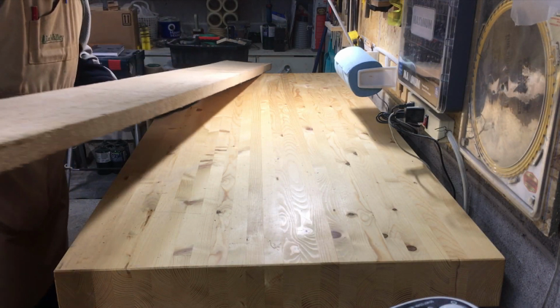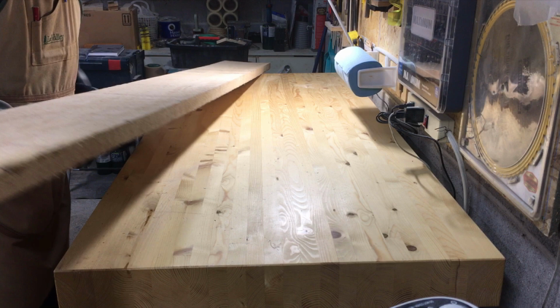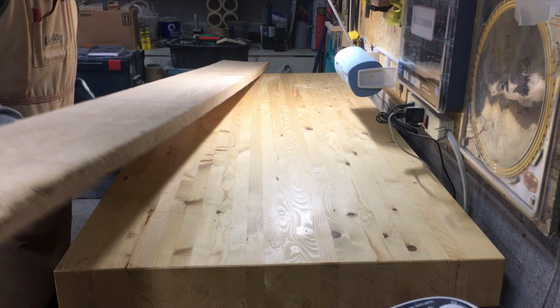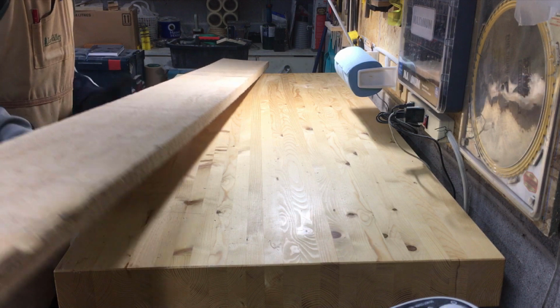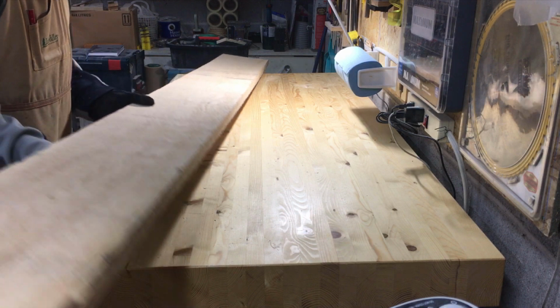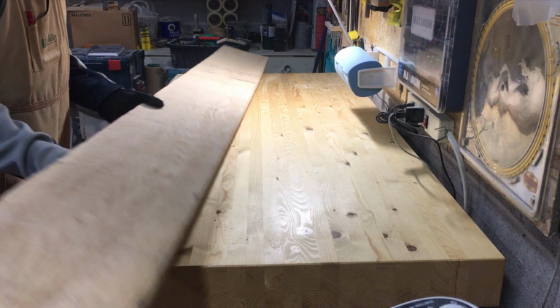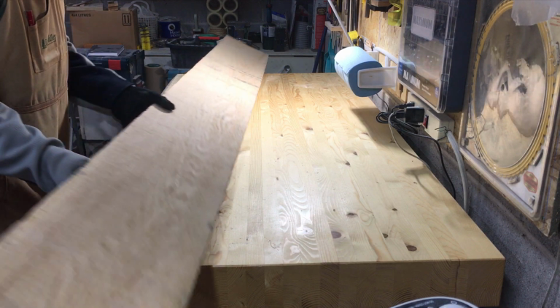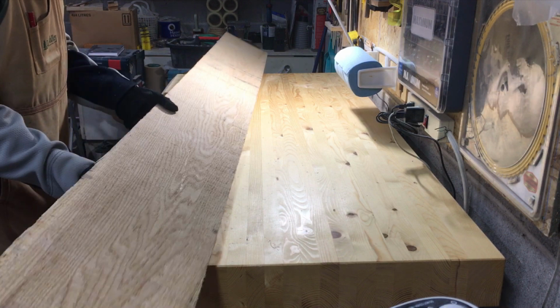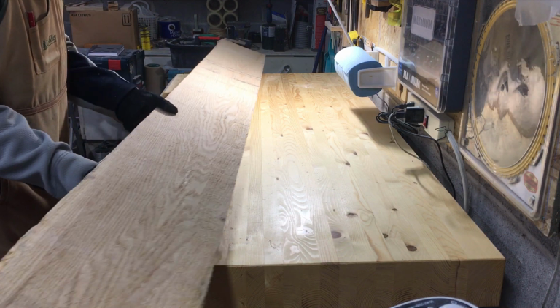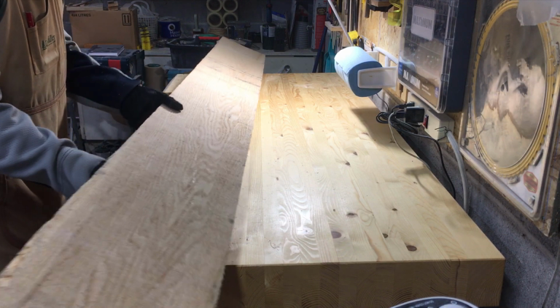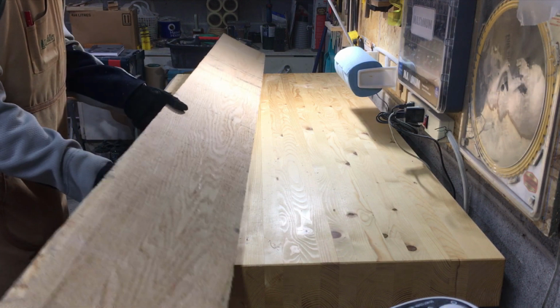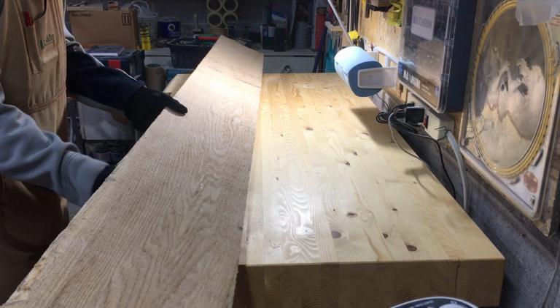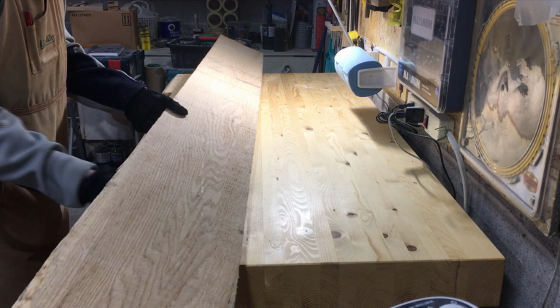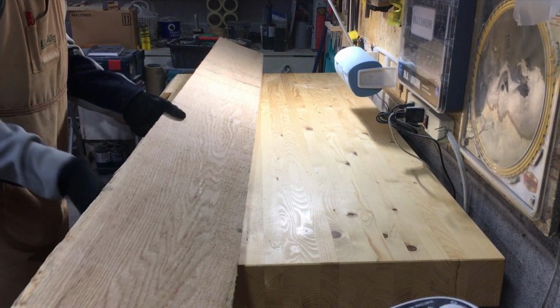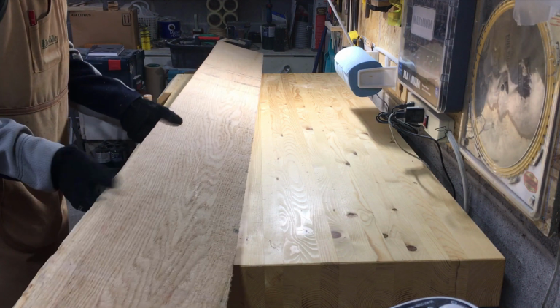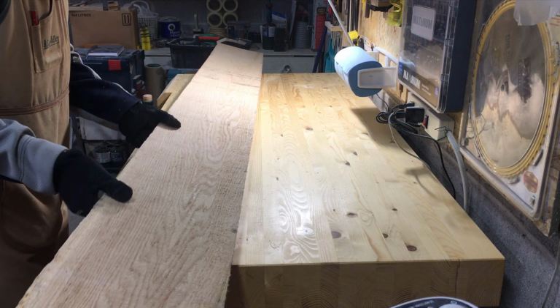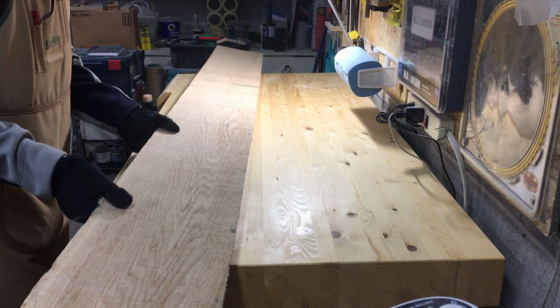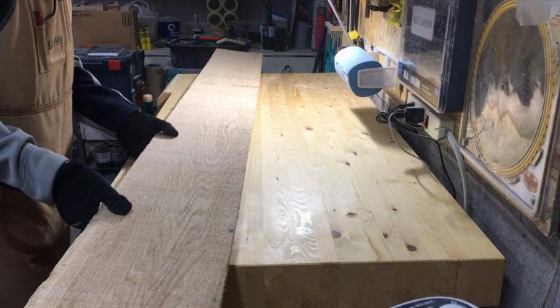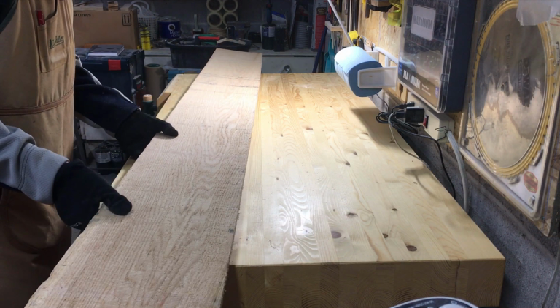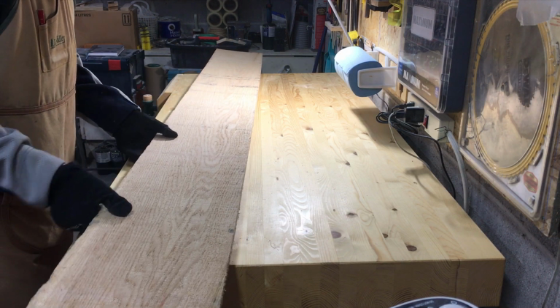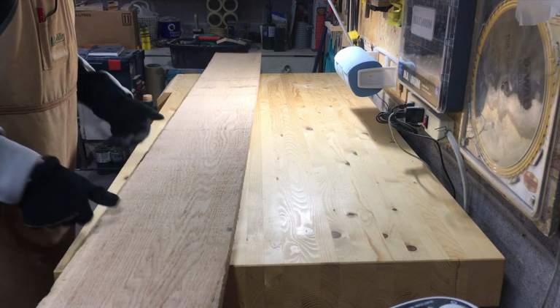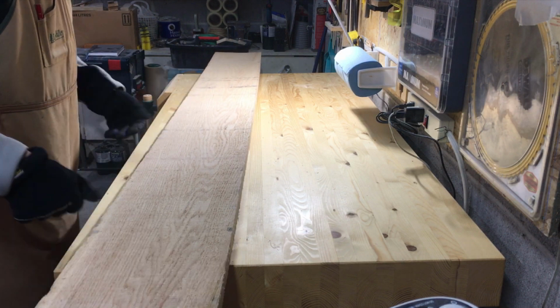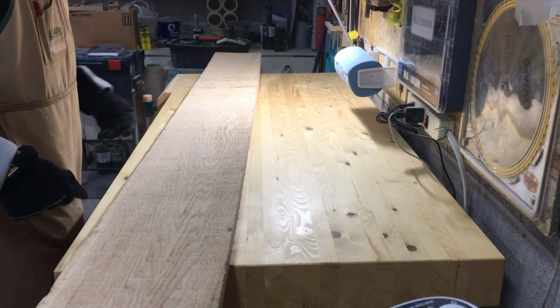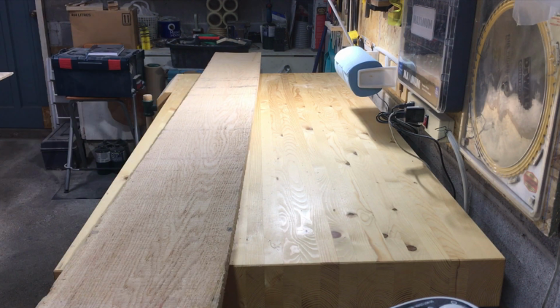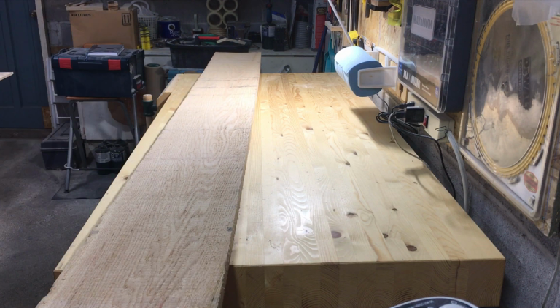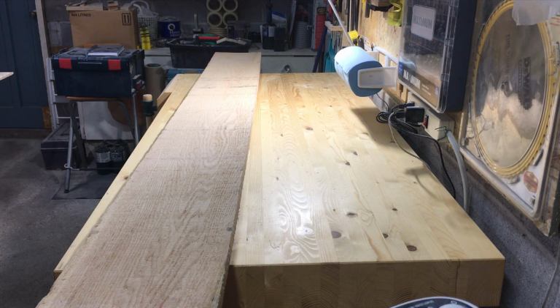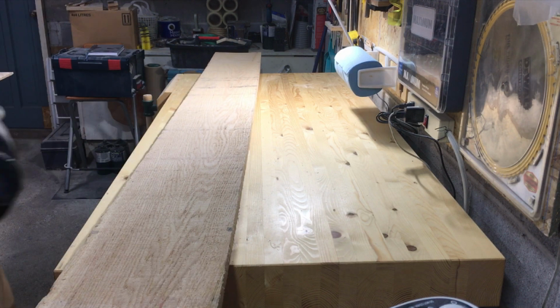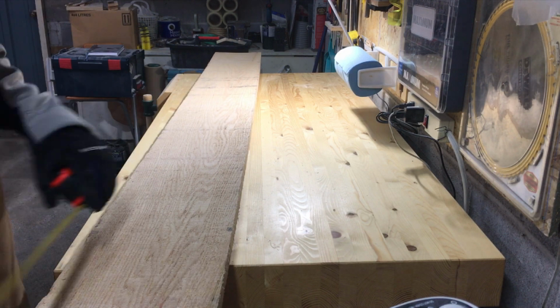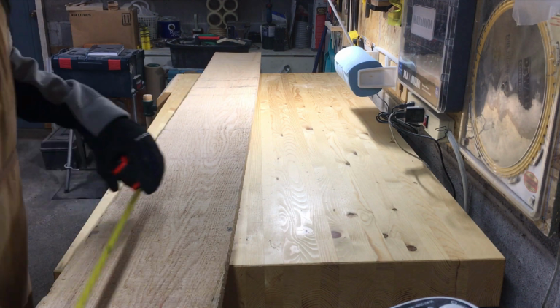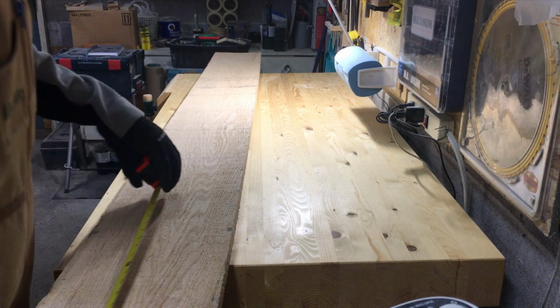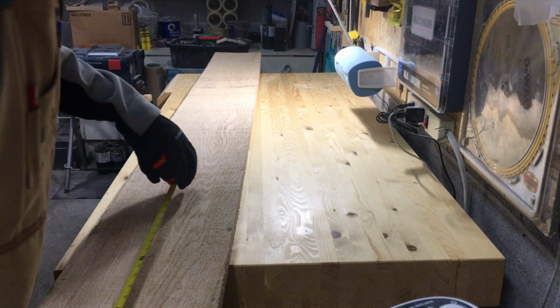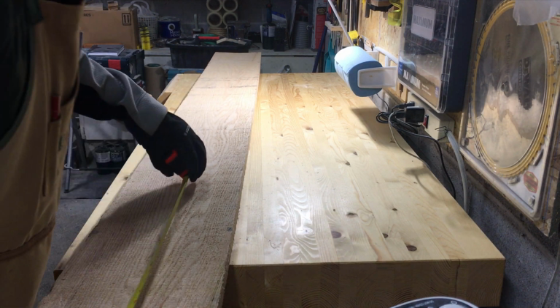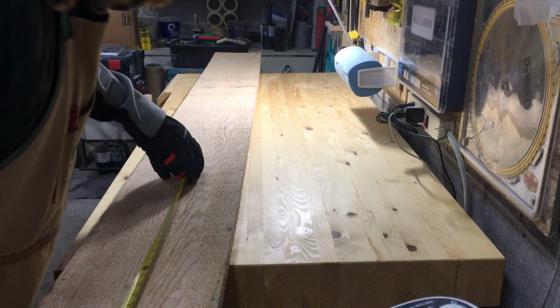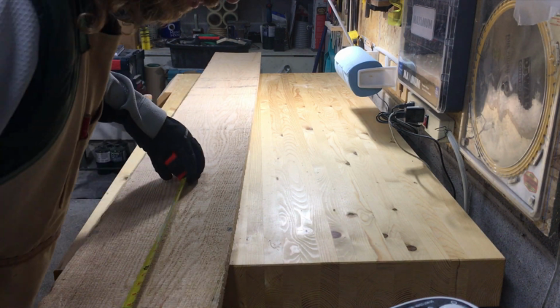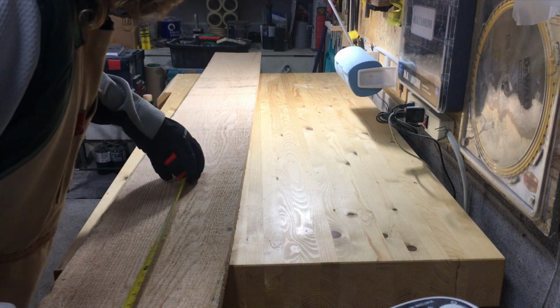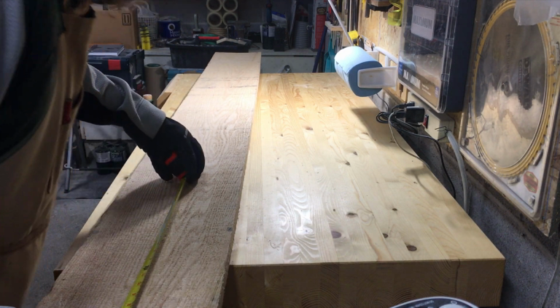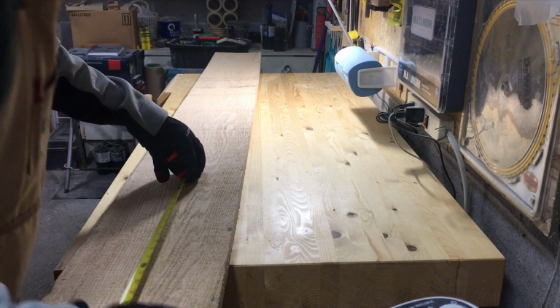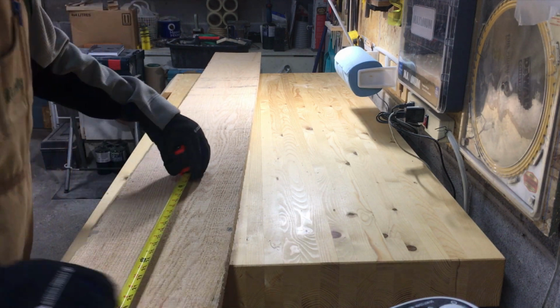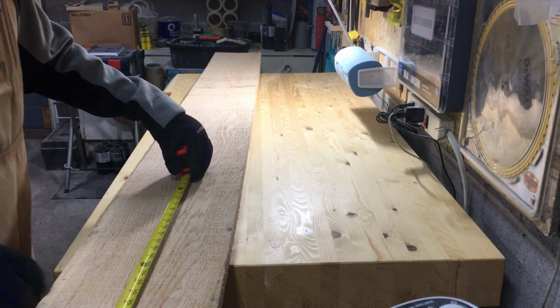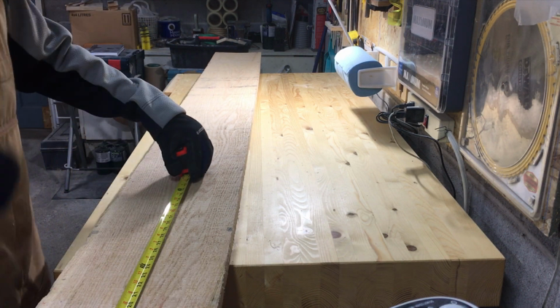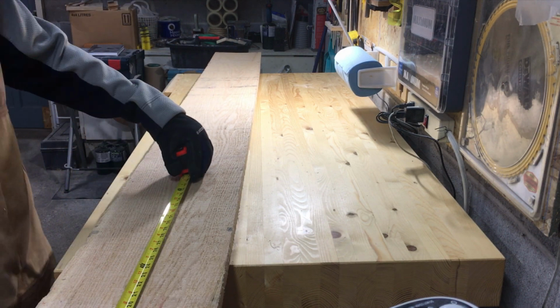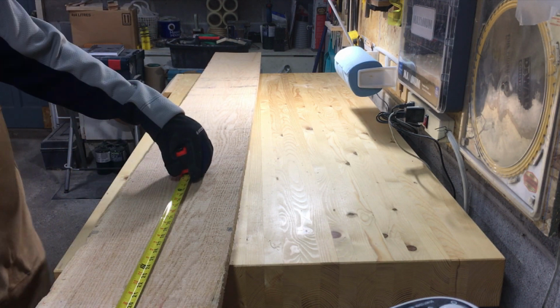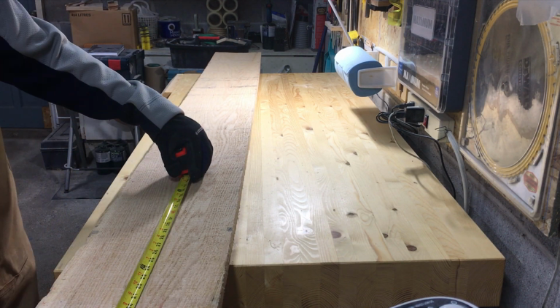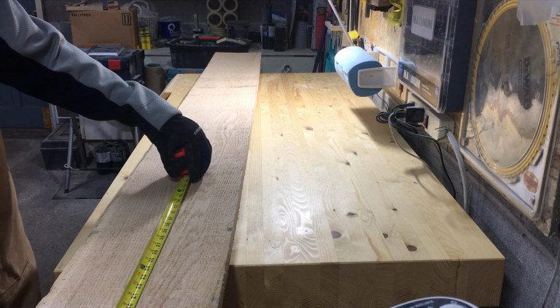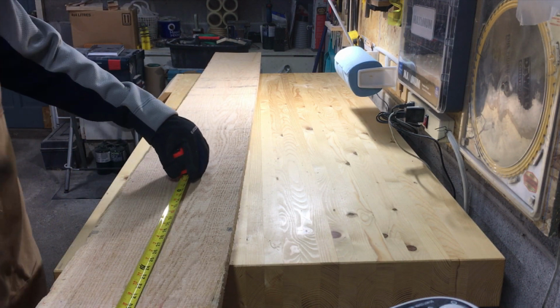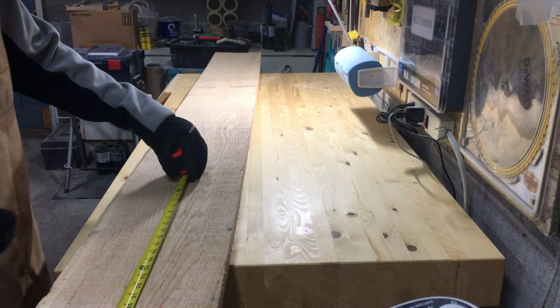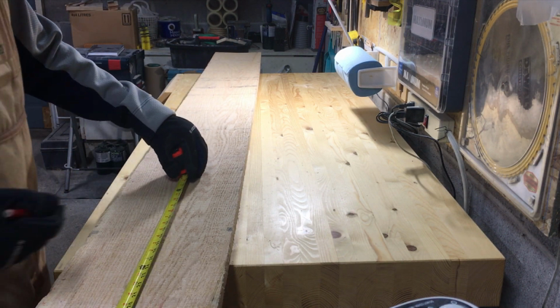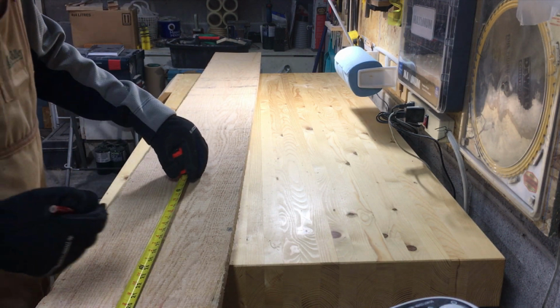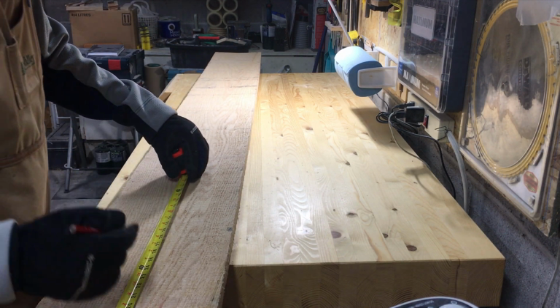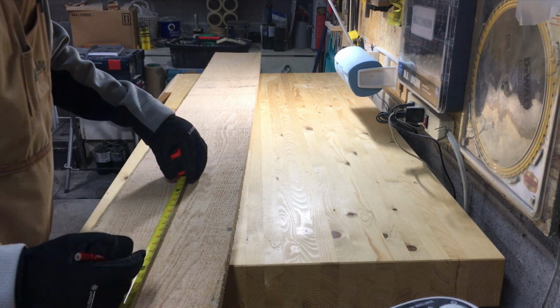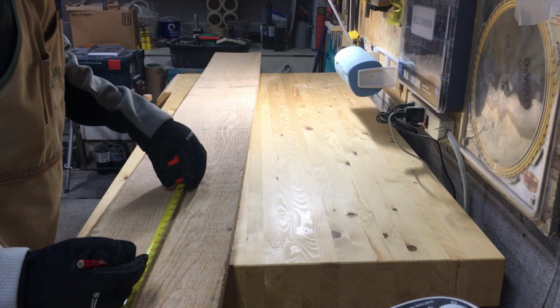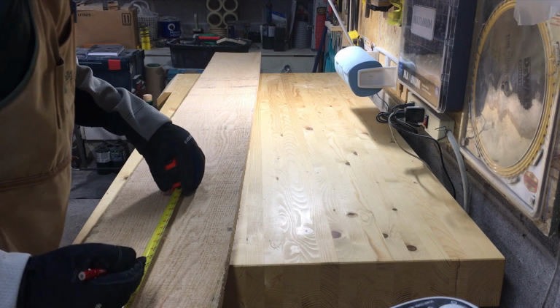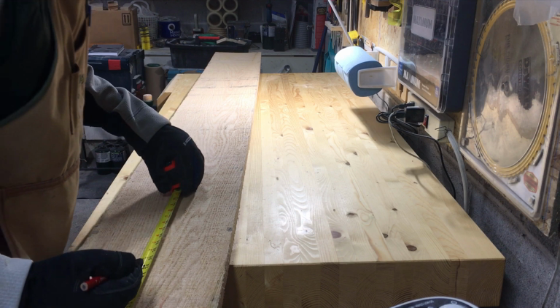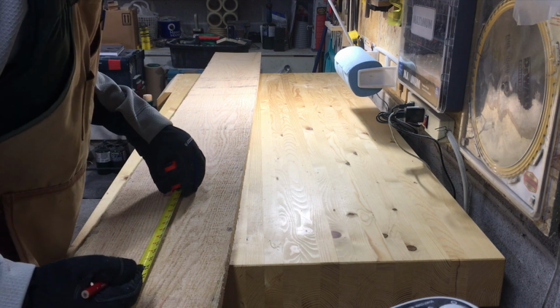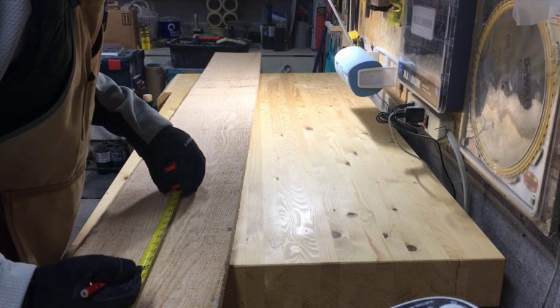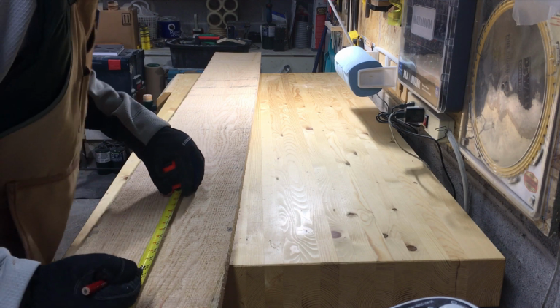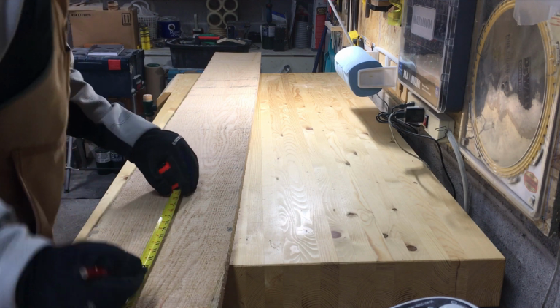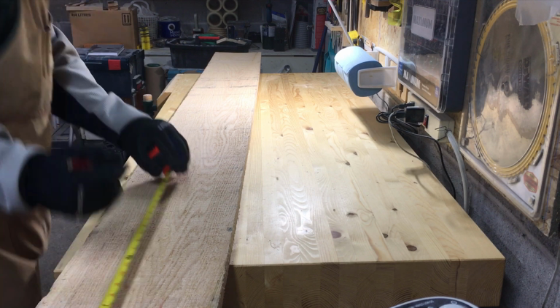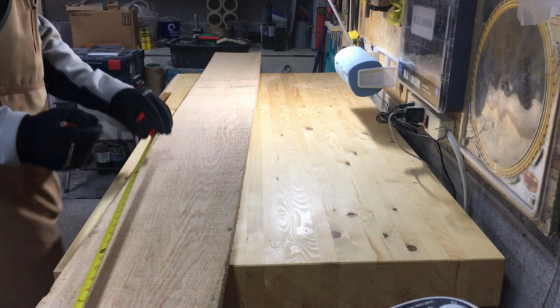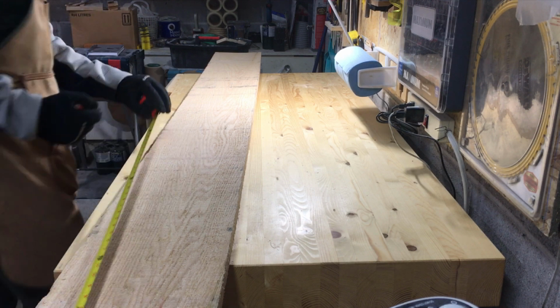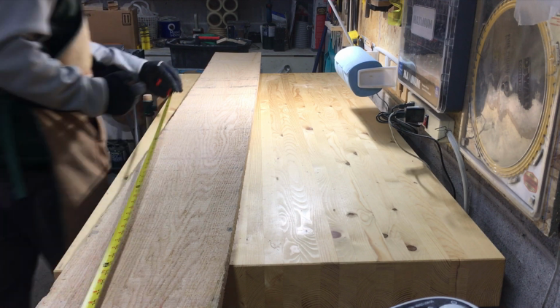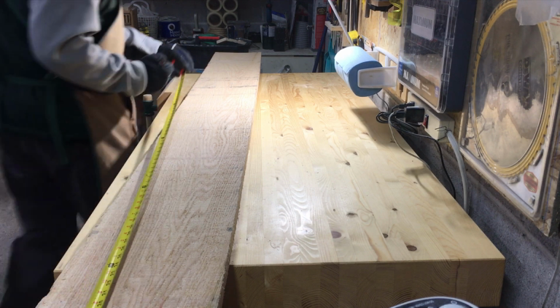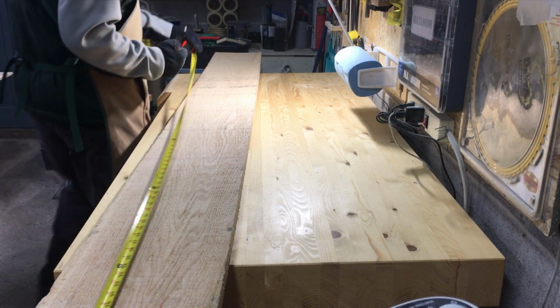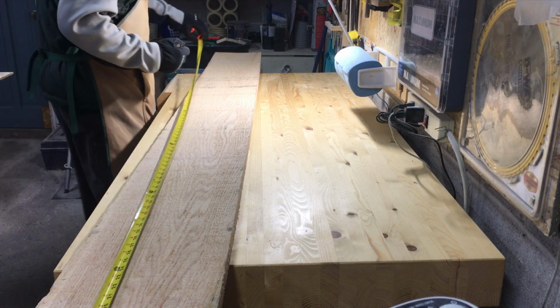I went to the lumber yard and got this nice piece of five-quarter red oak, which is the species the client and I had decided on.